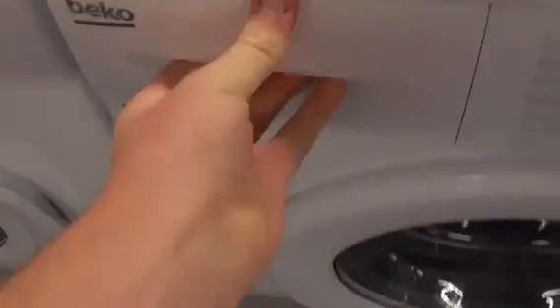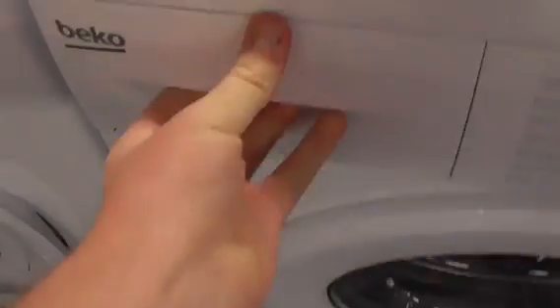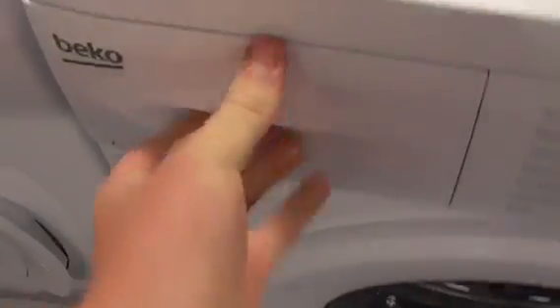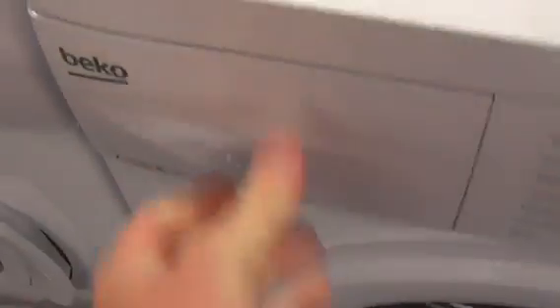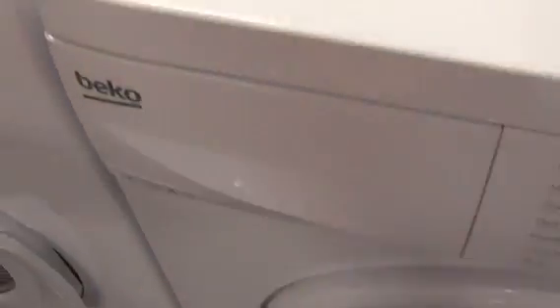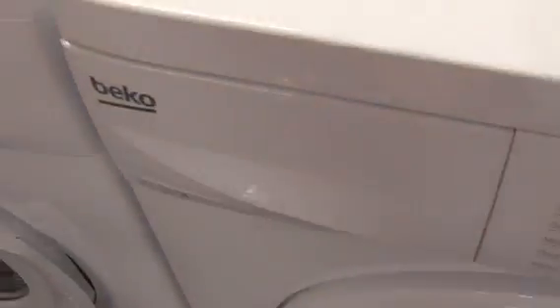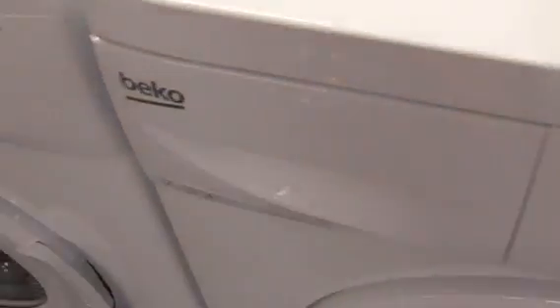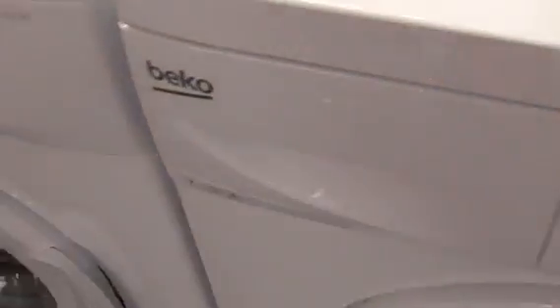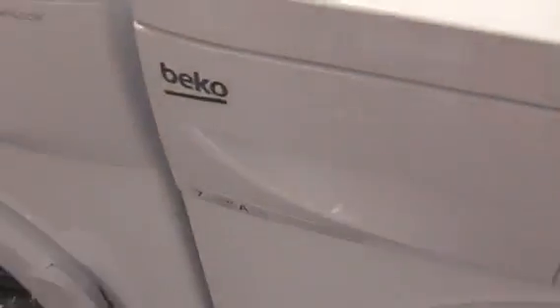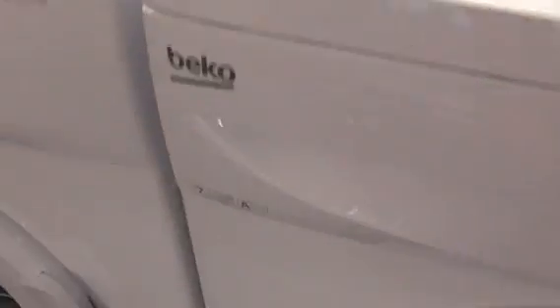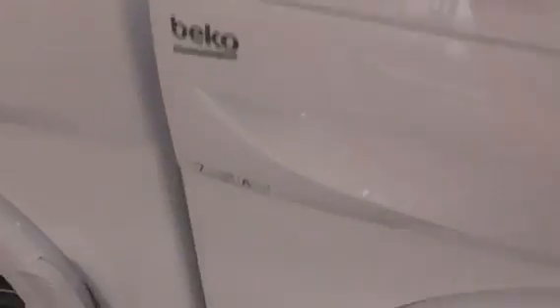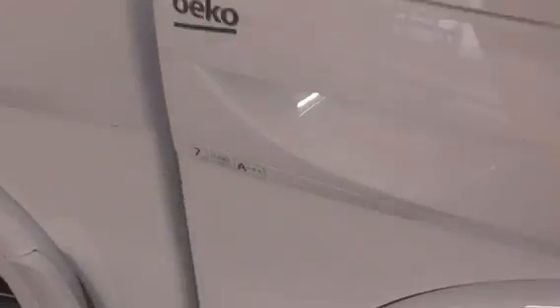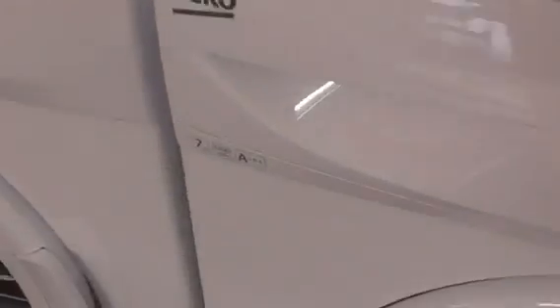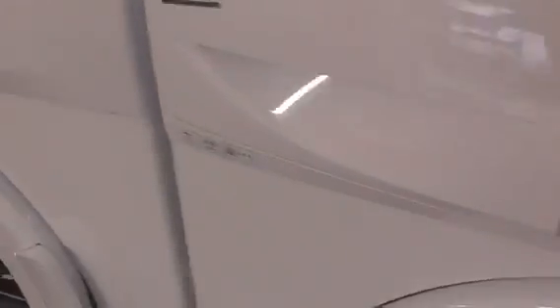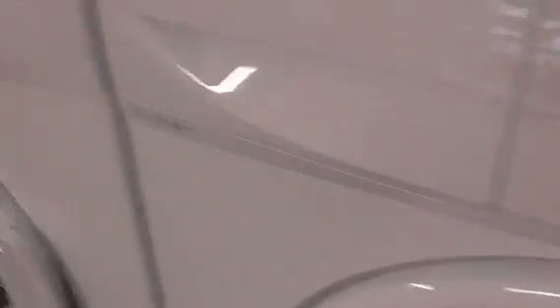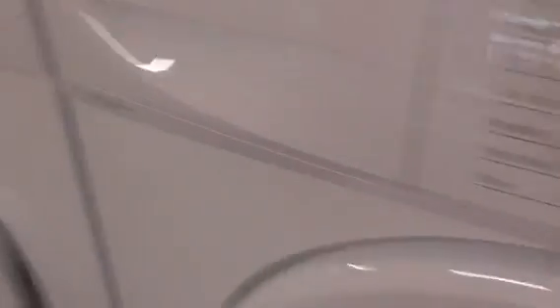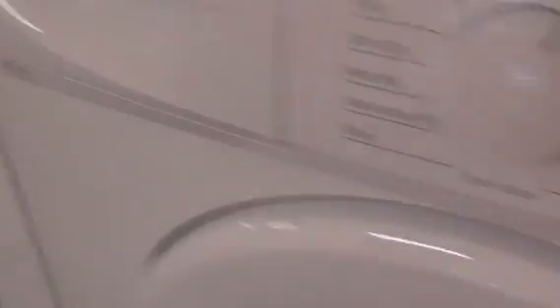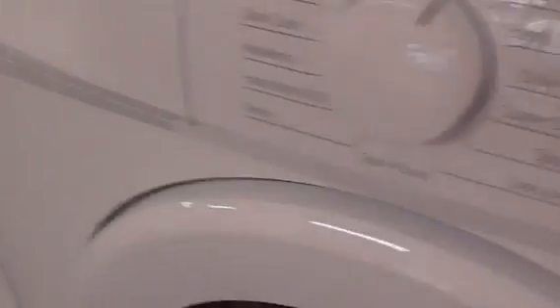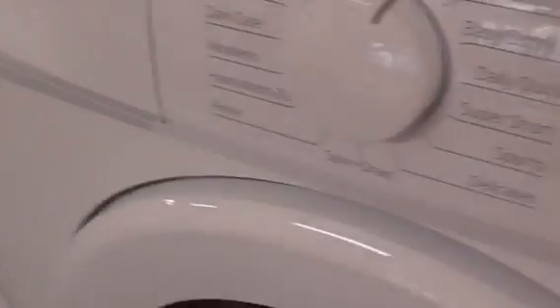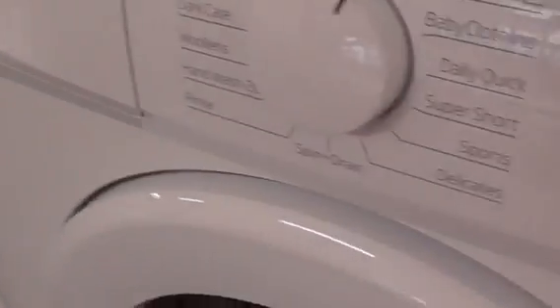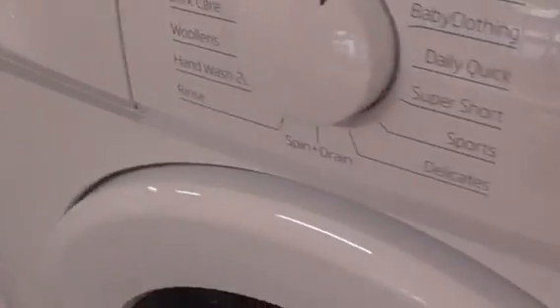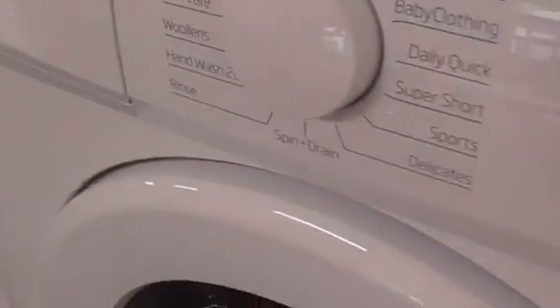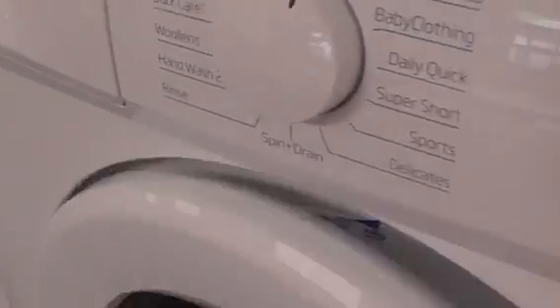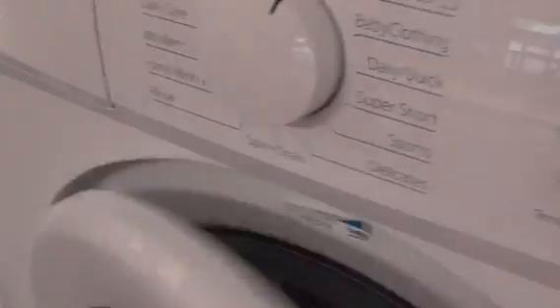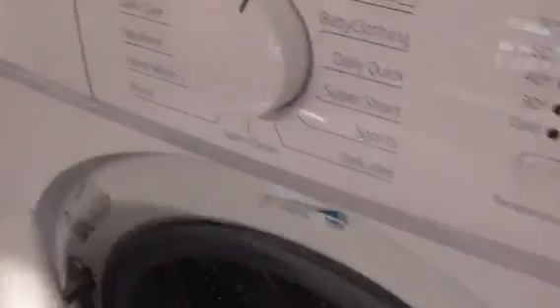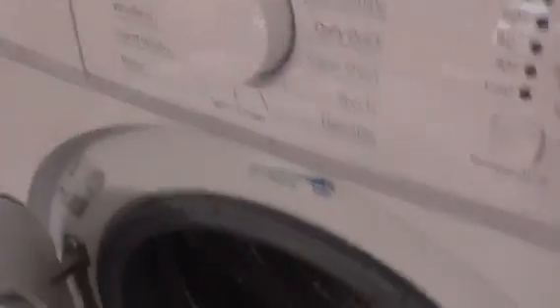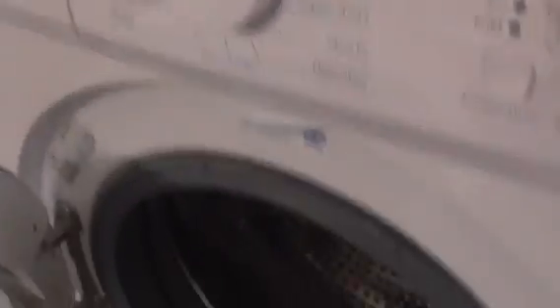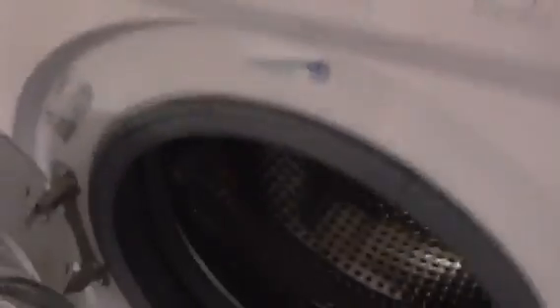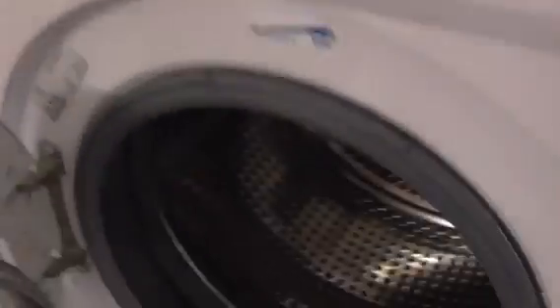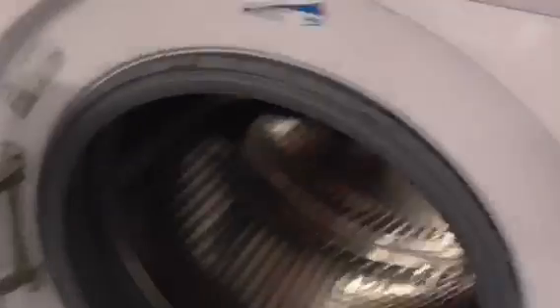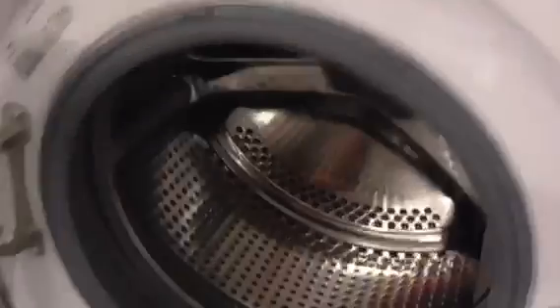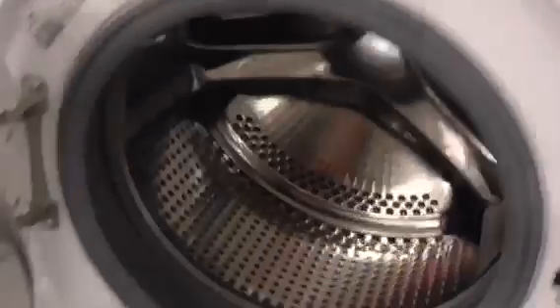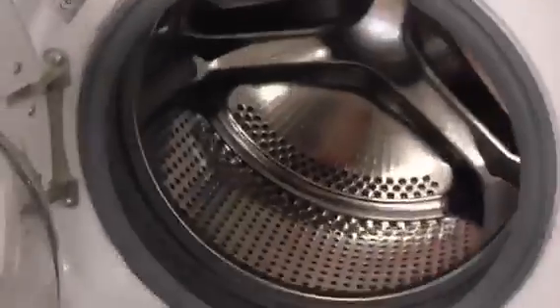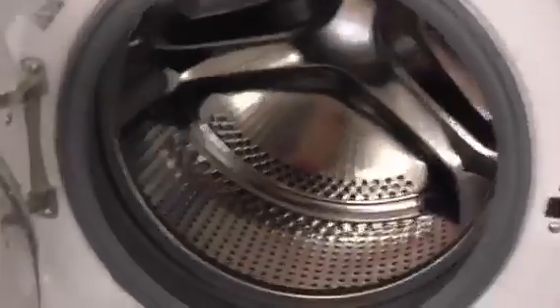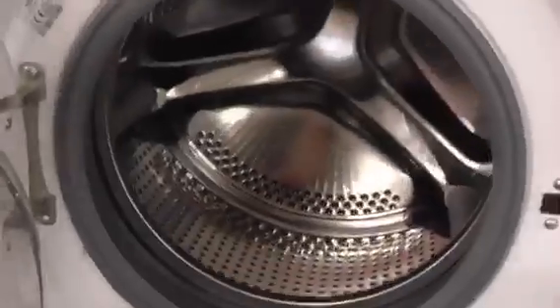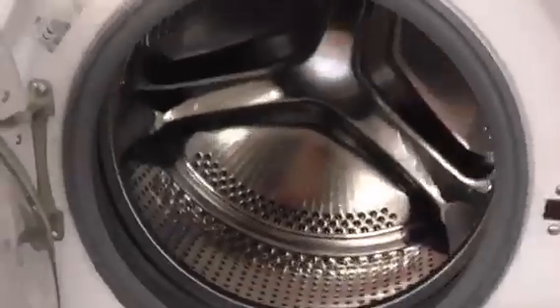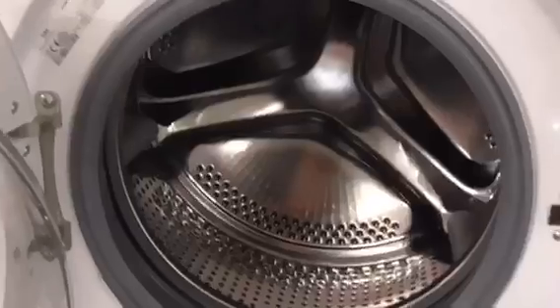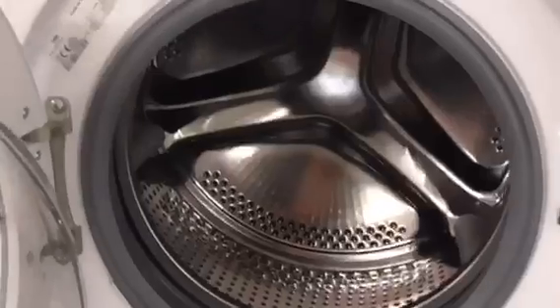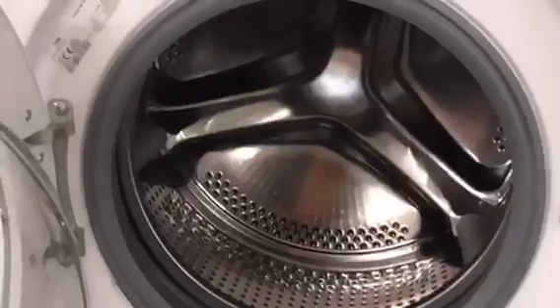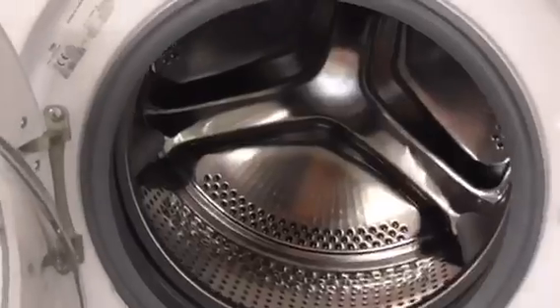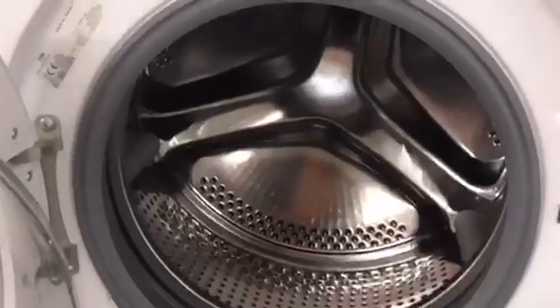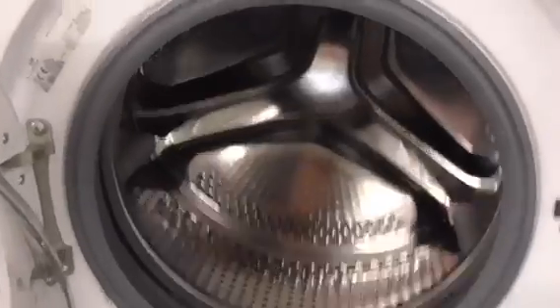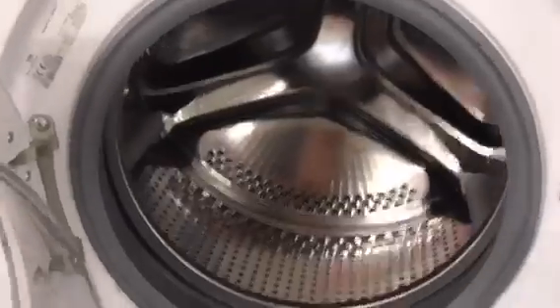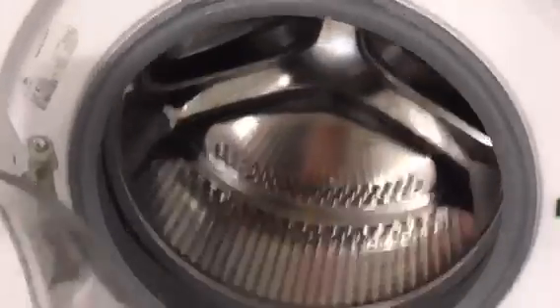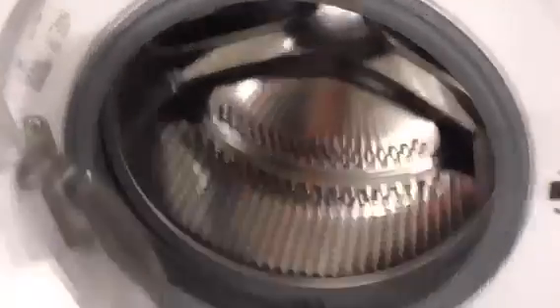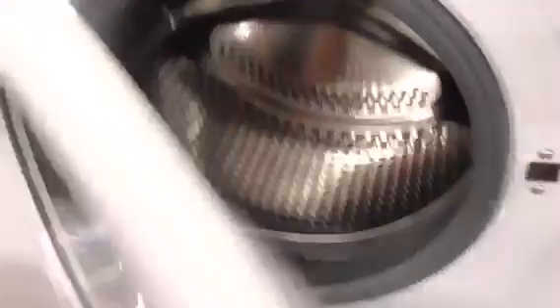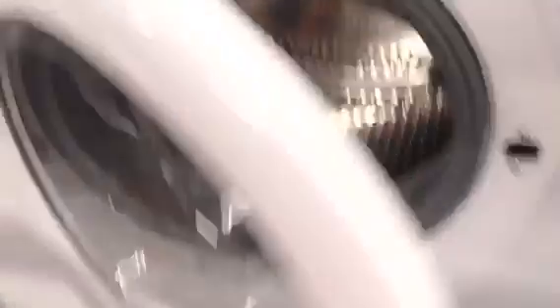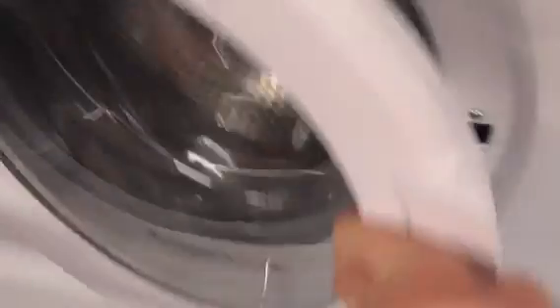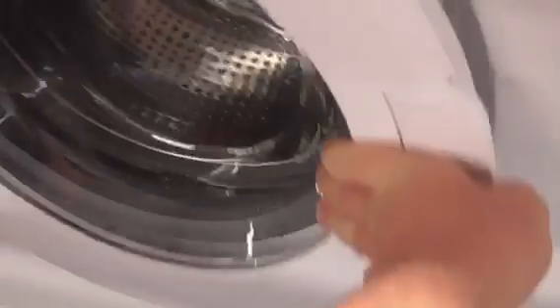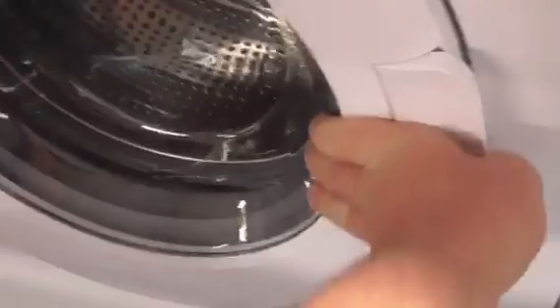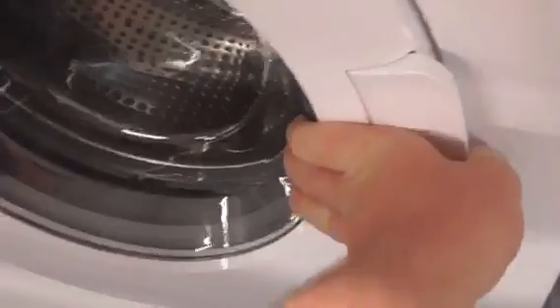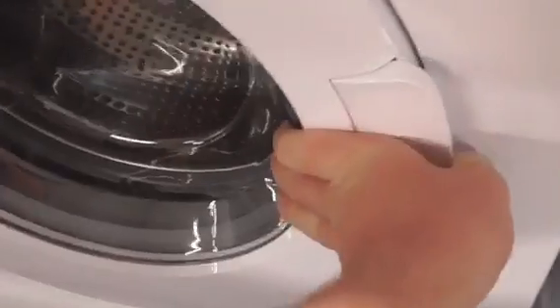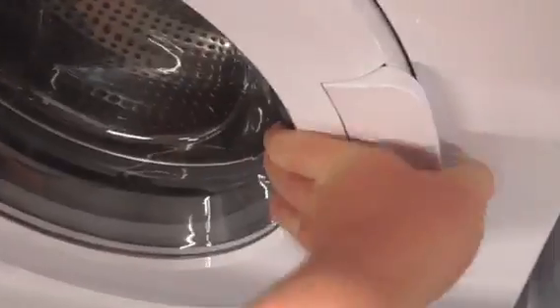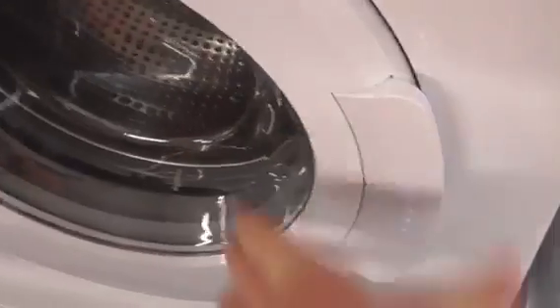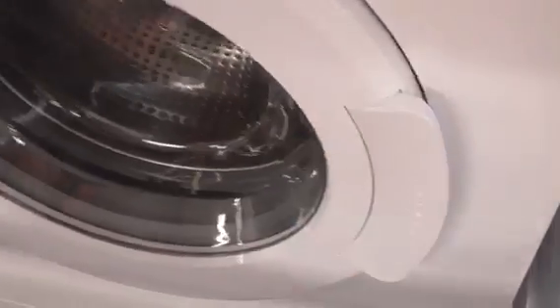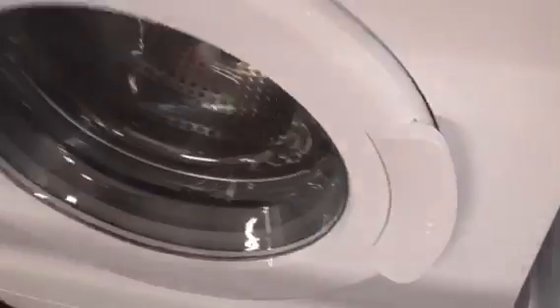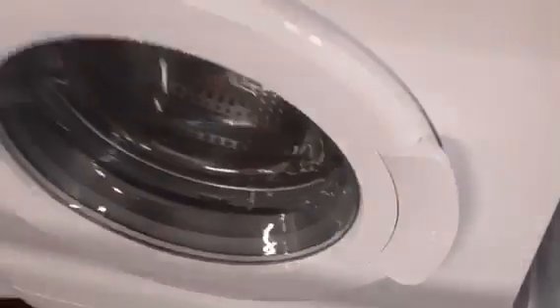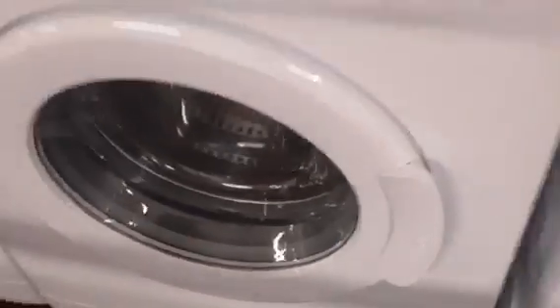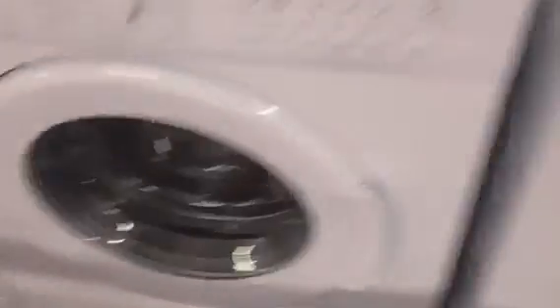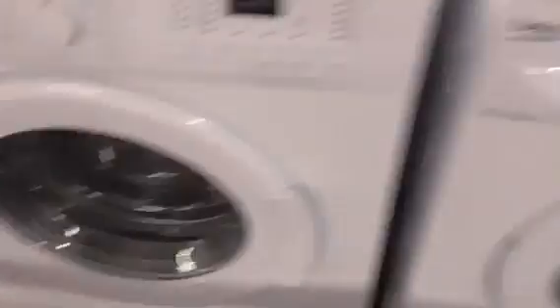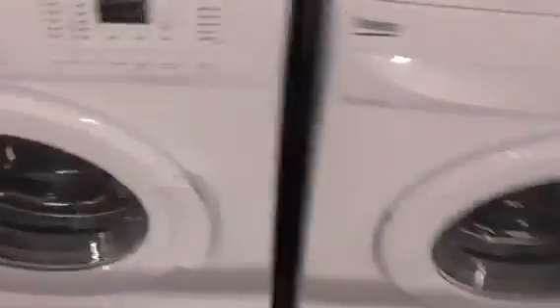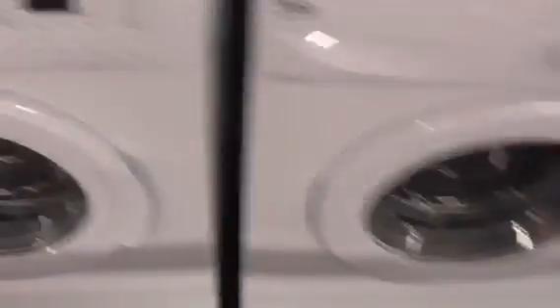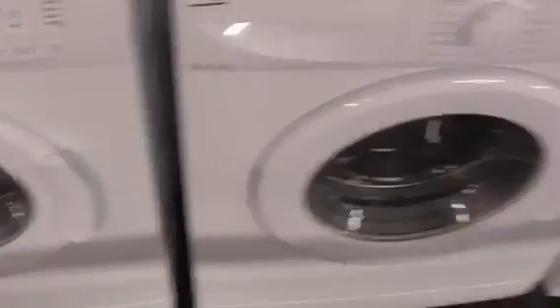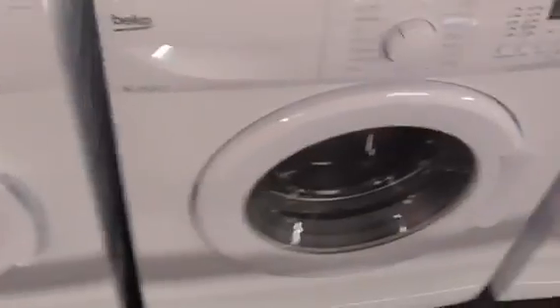We've got a Beko 7kg triple A class washing machine.